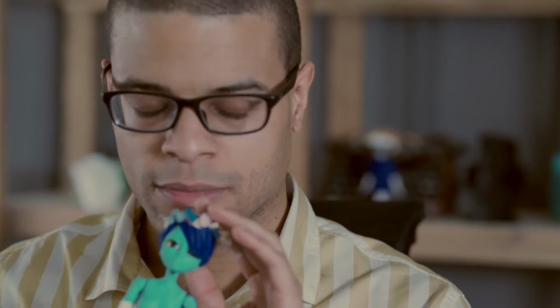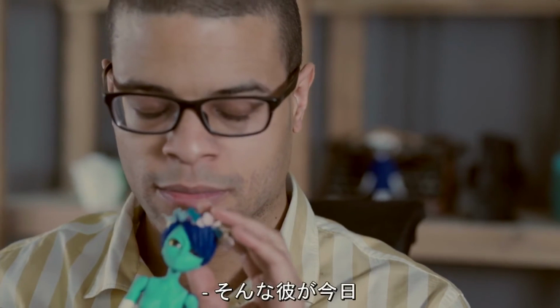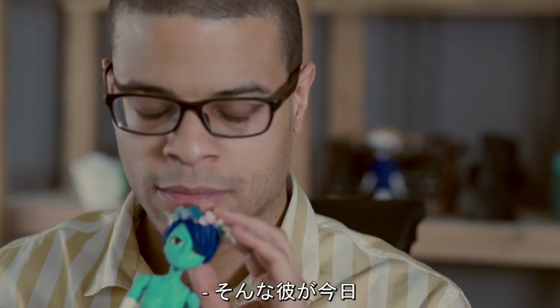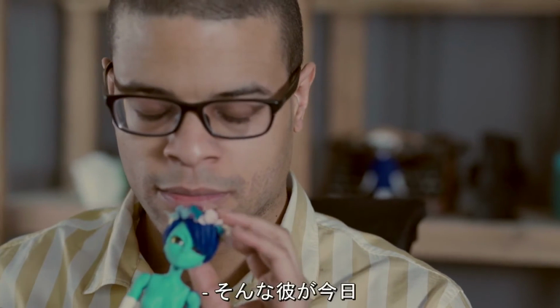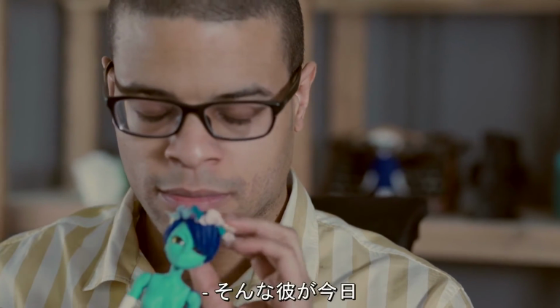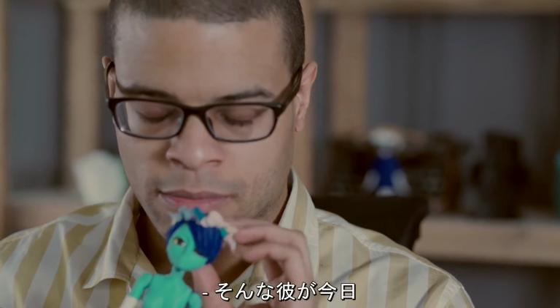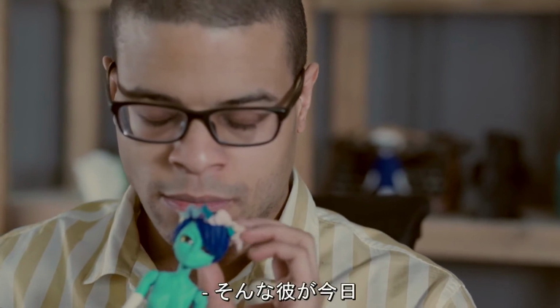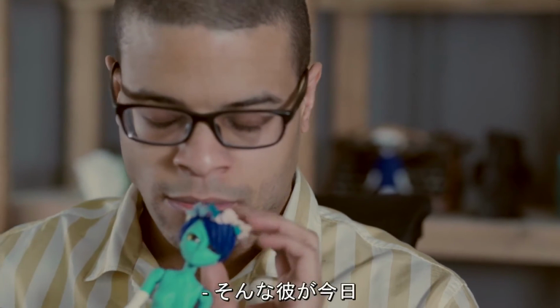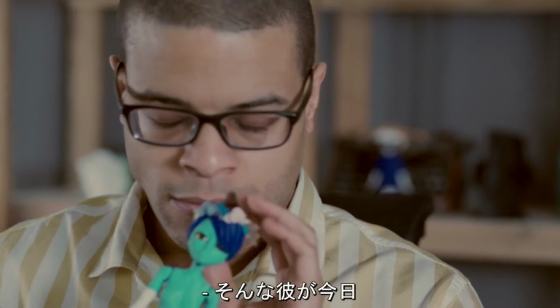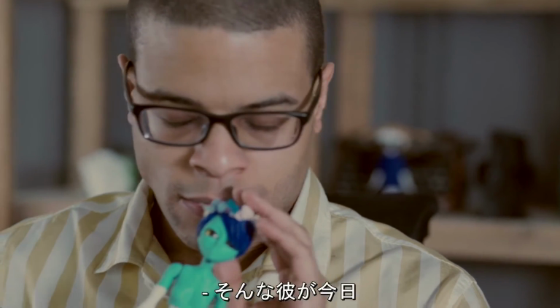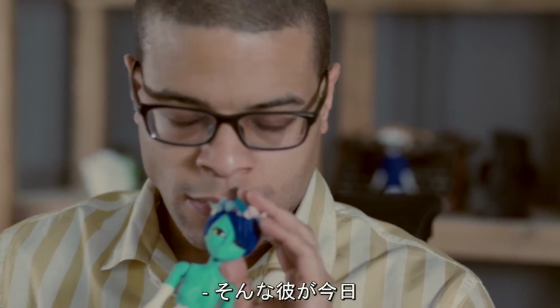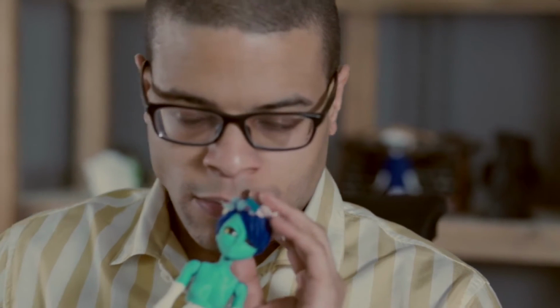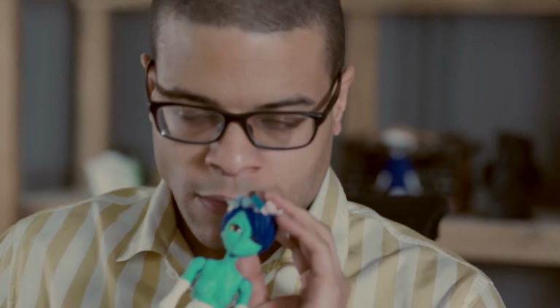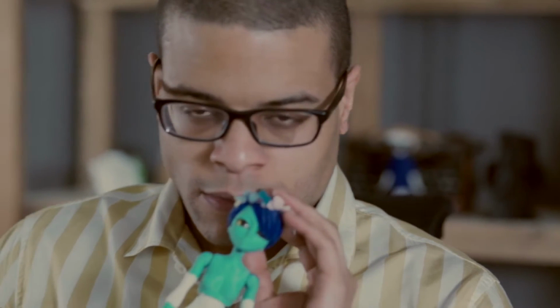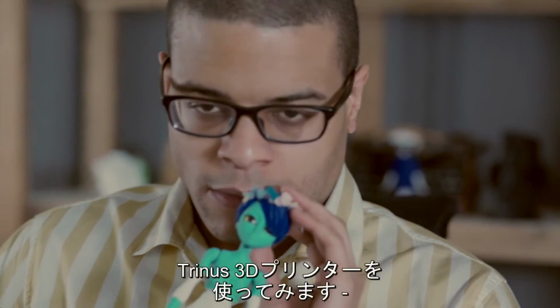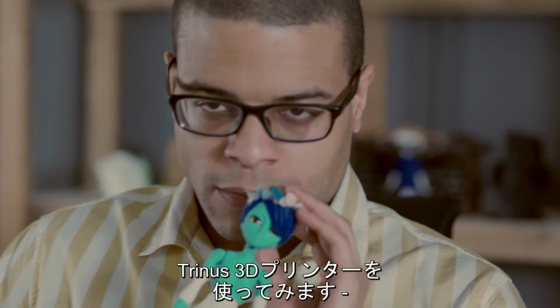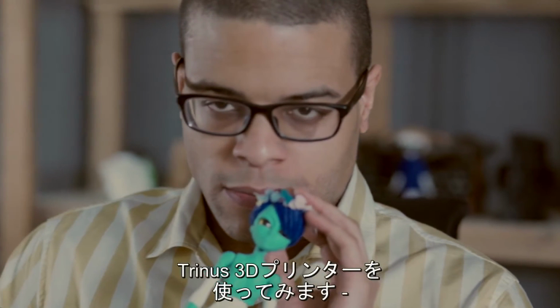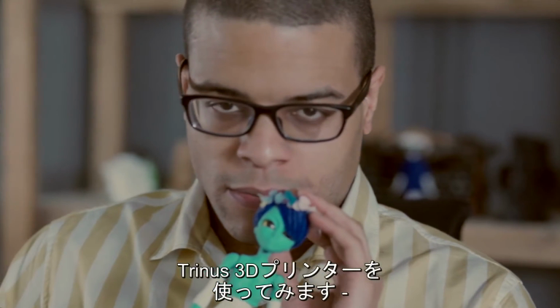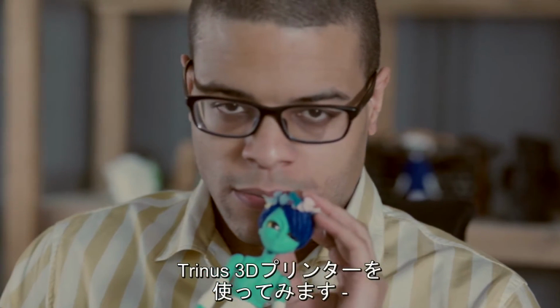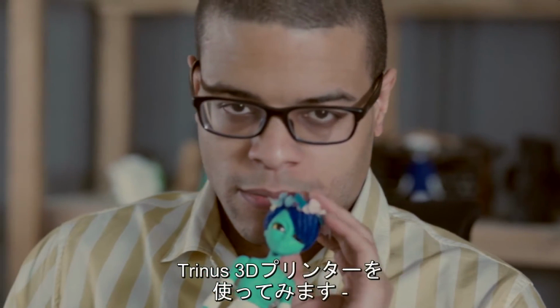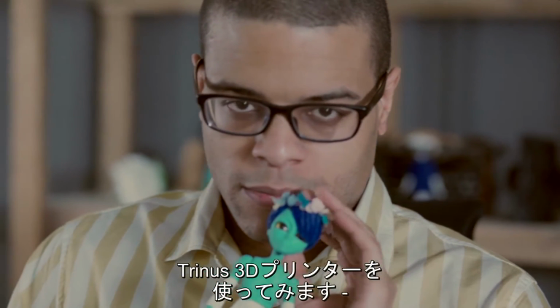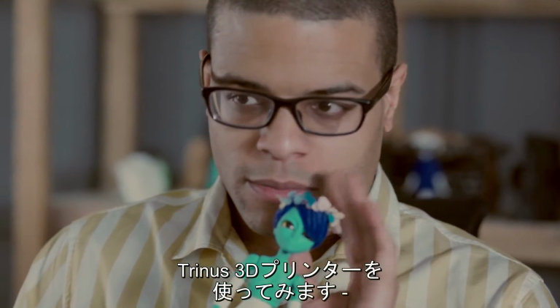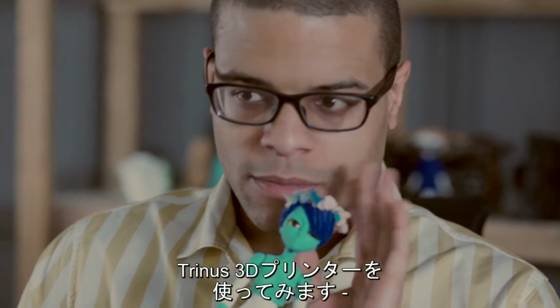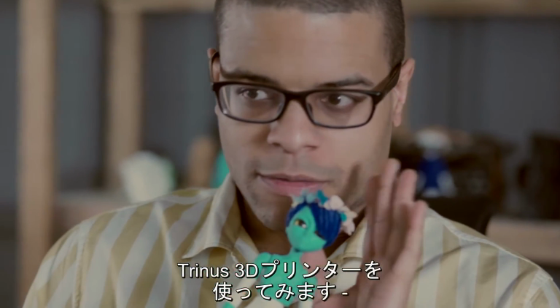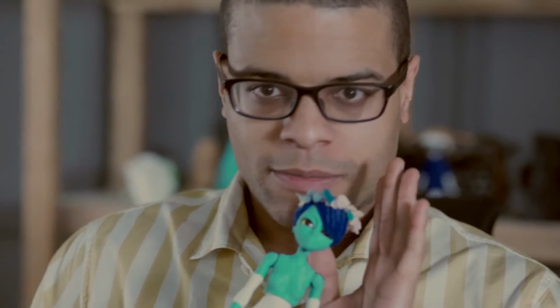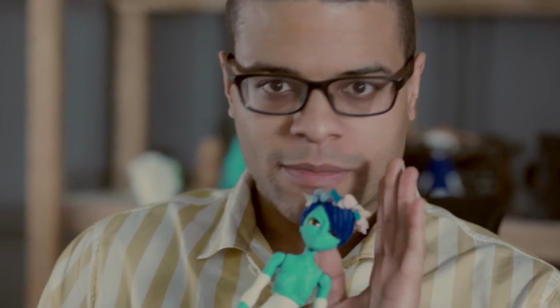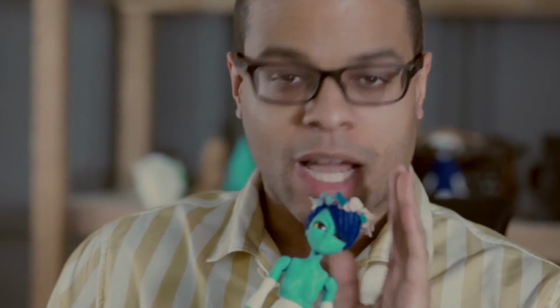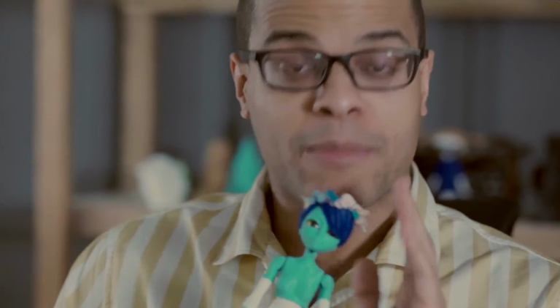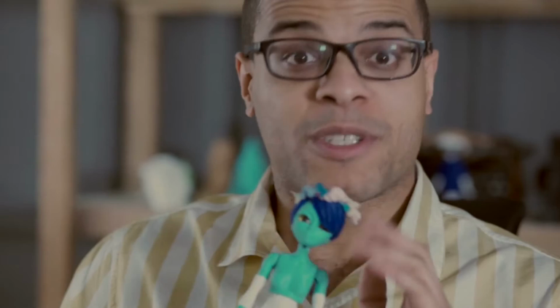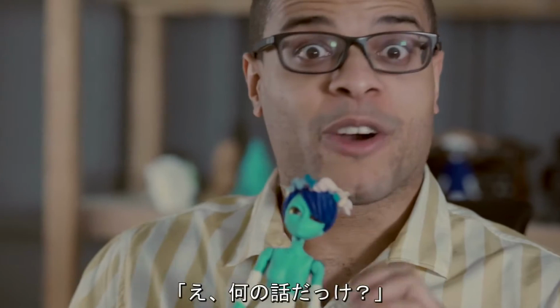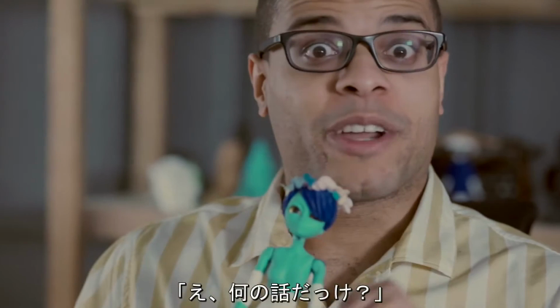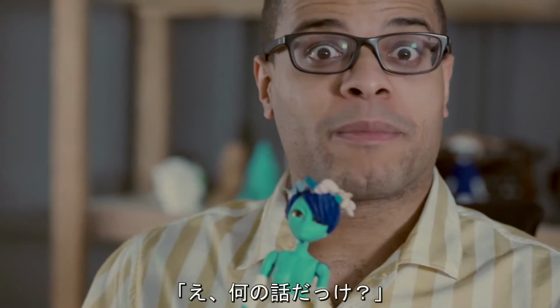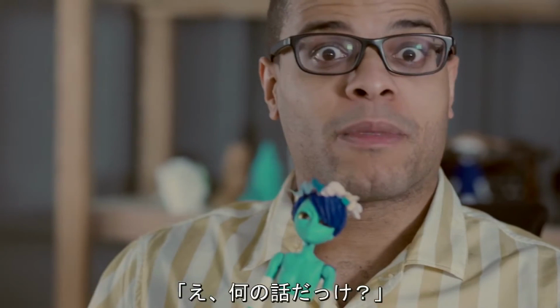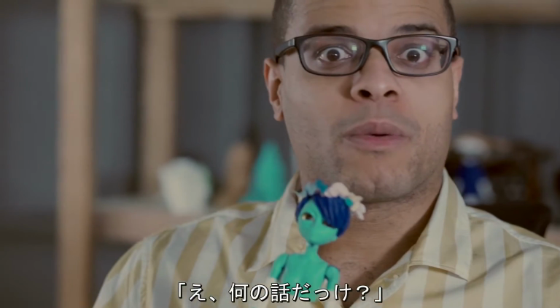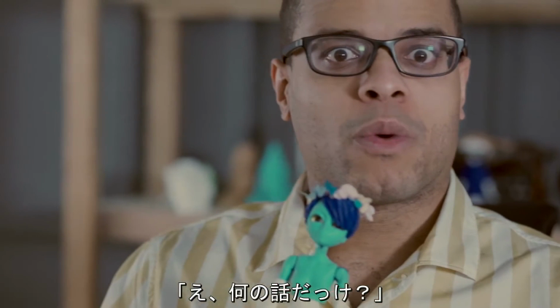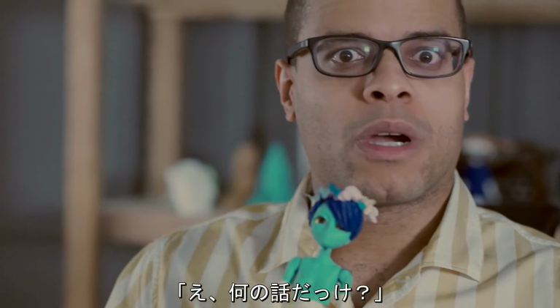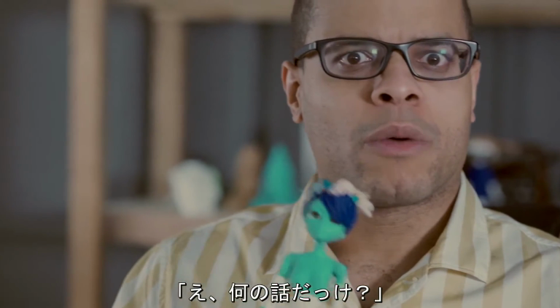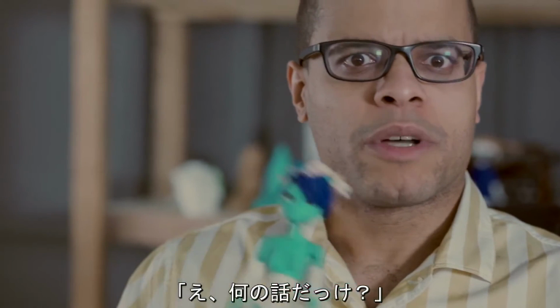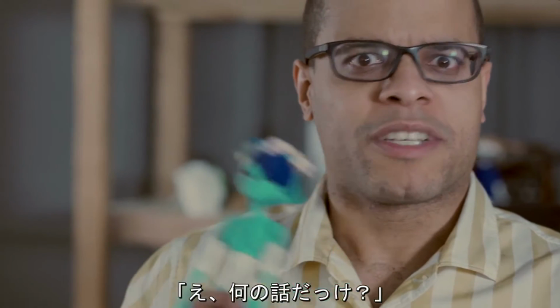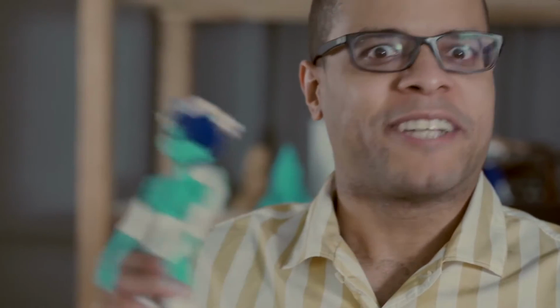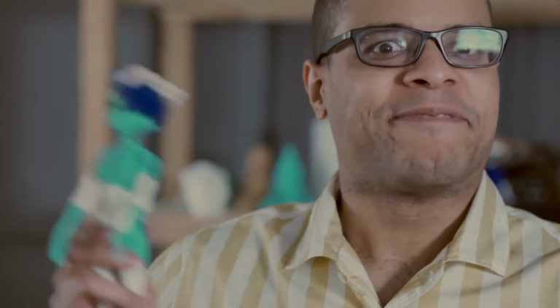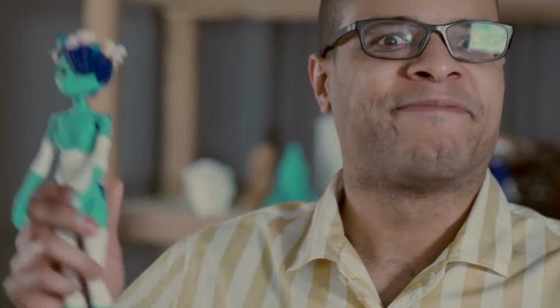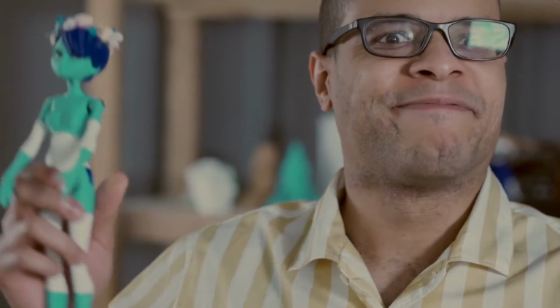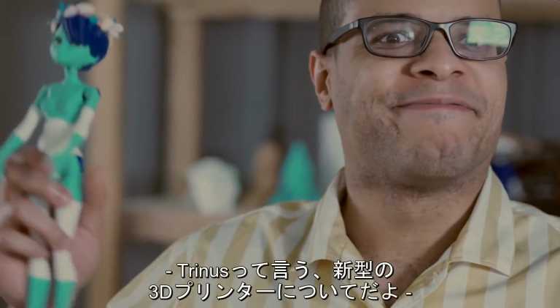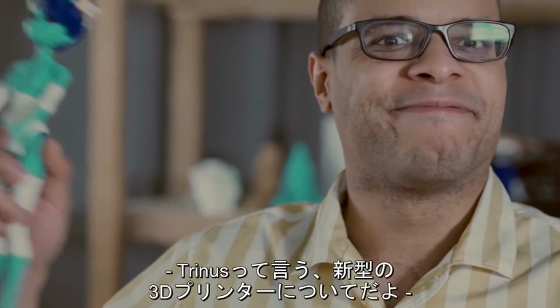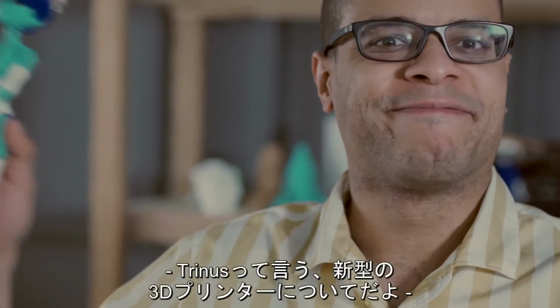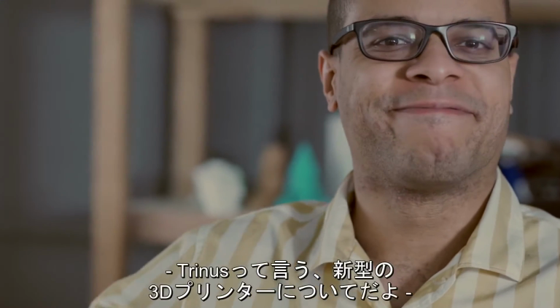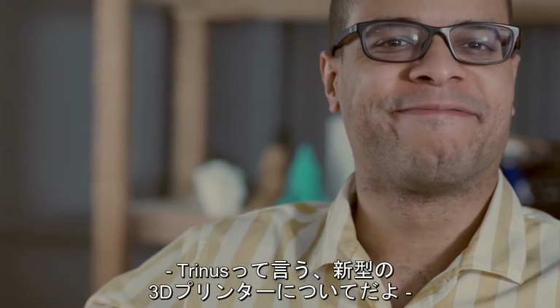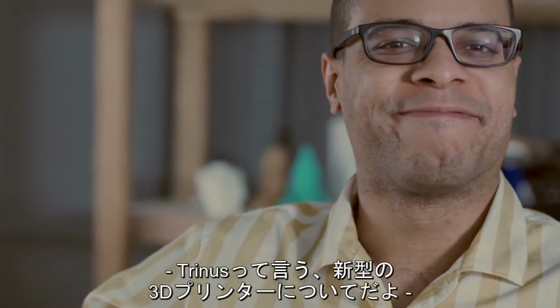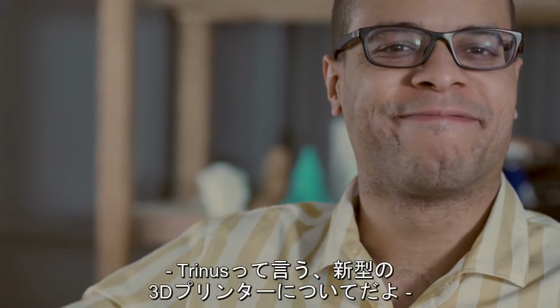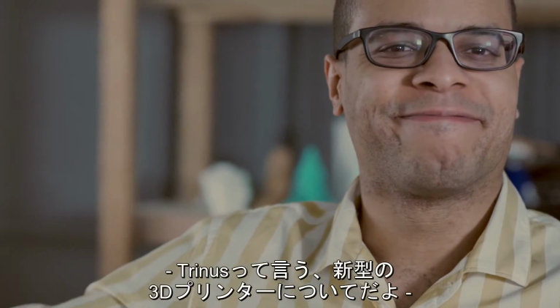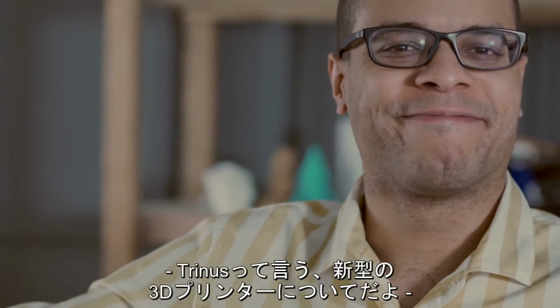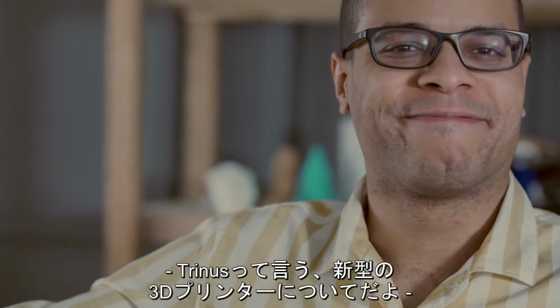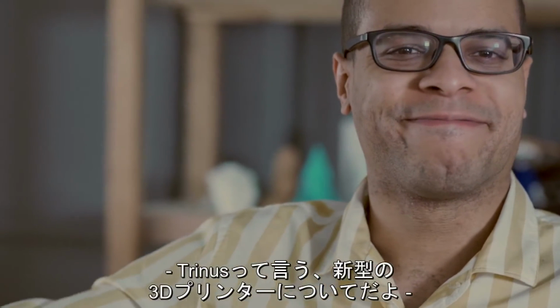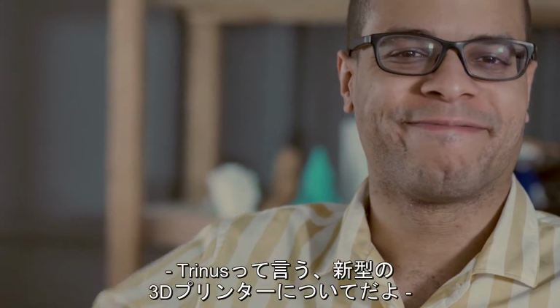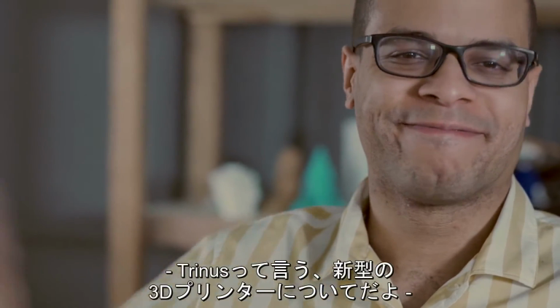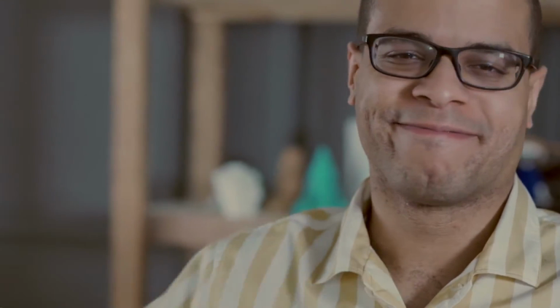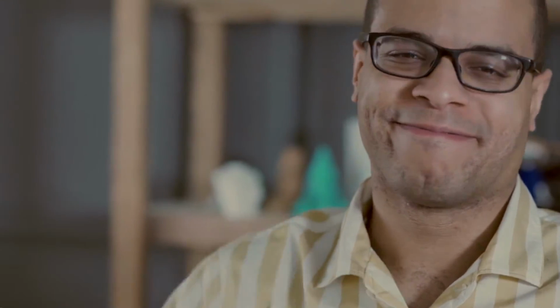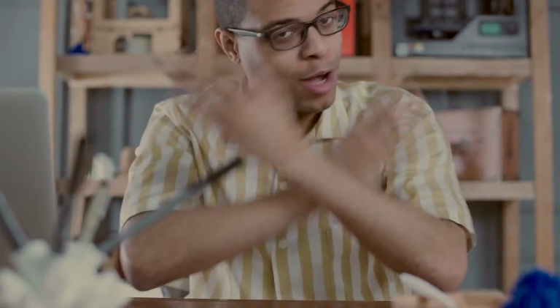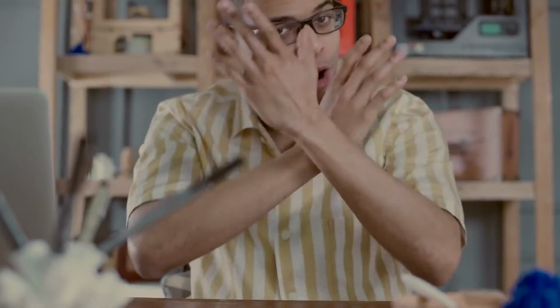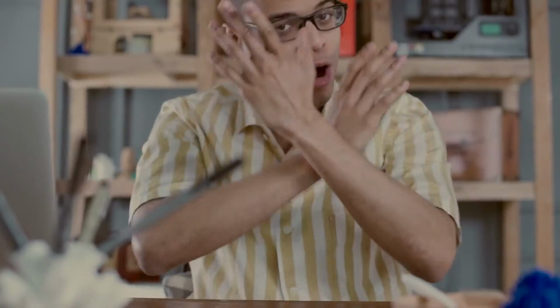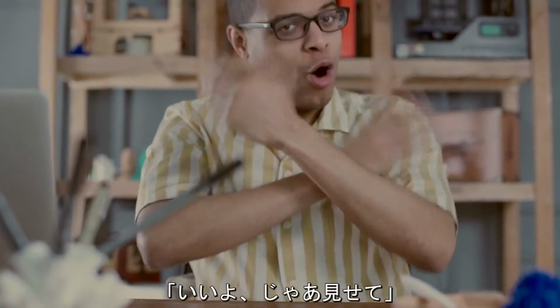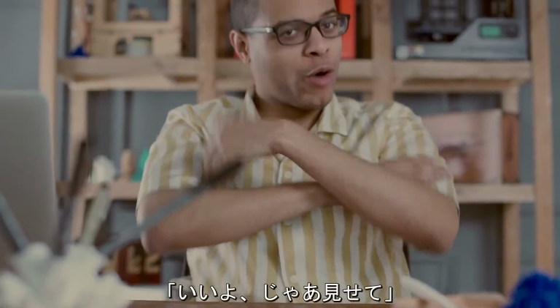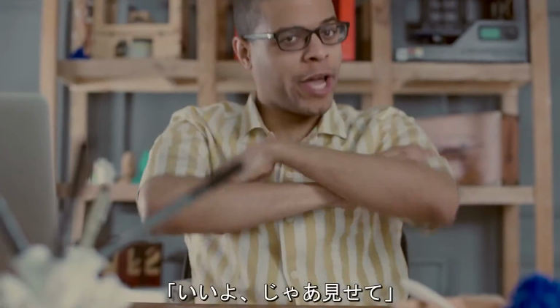Today, he's trying out the Trinus 3D printer — a new 3D printer.